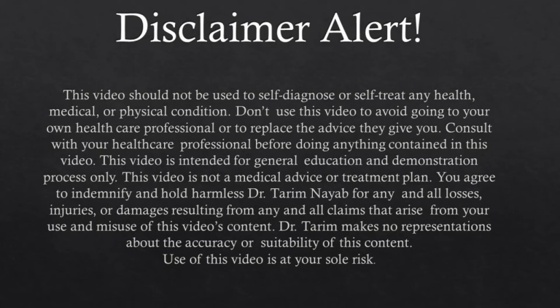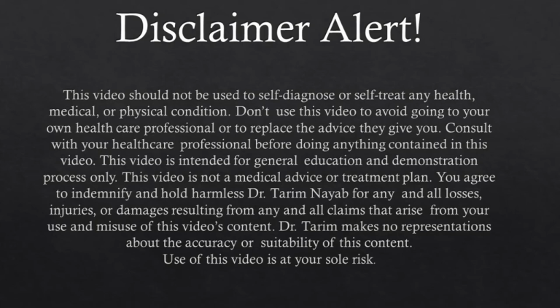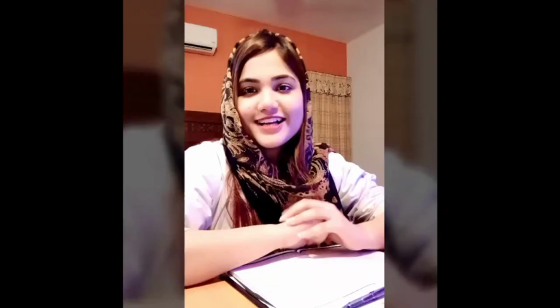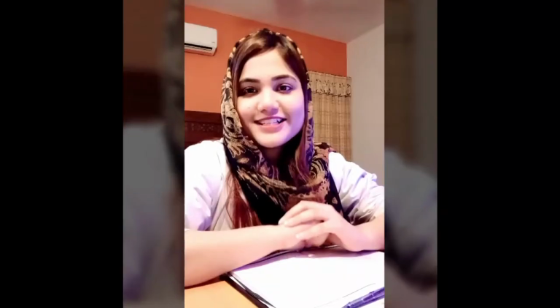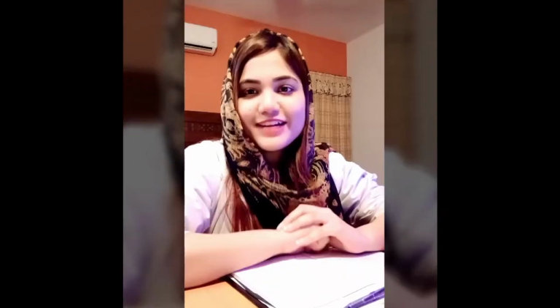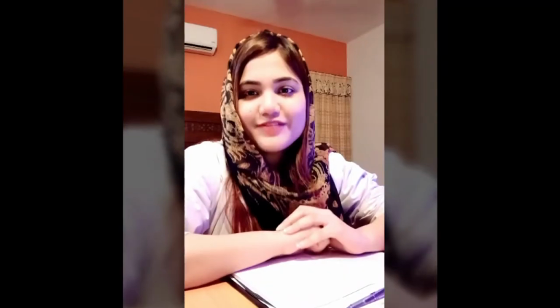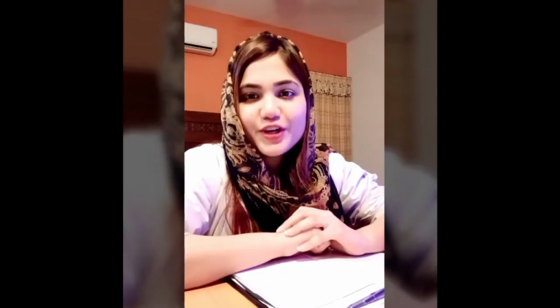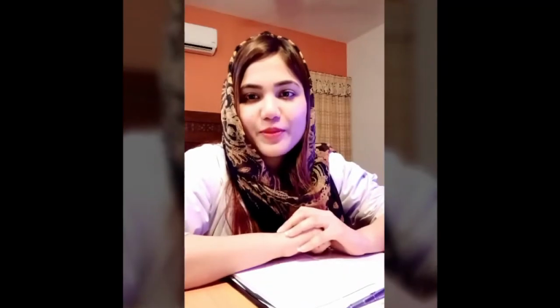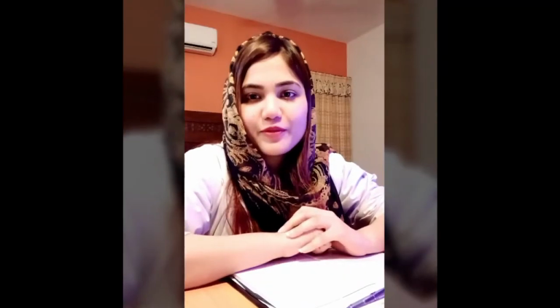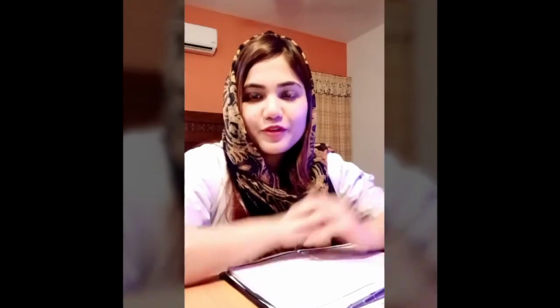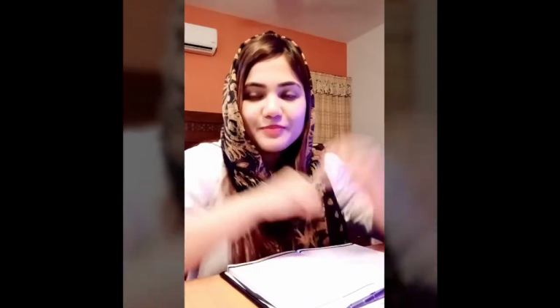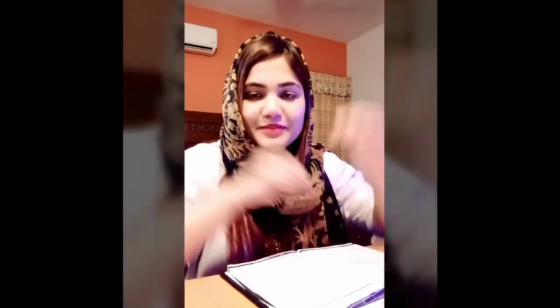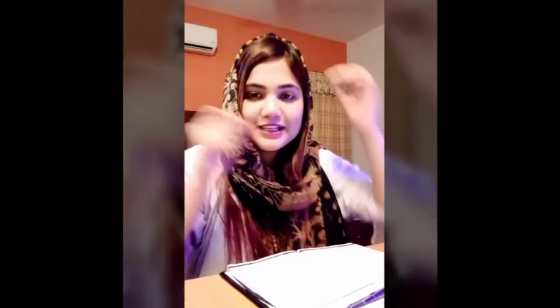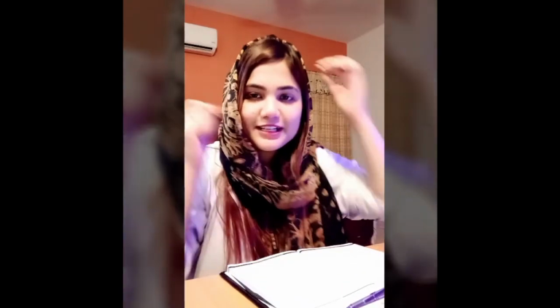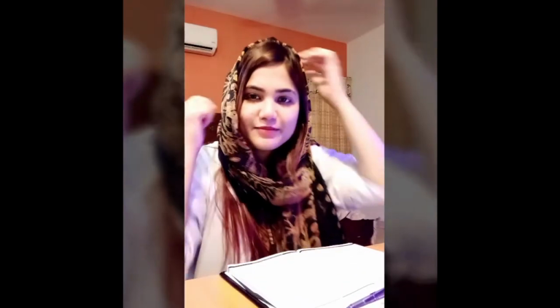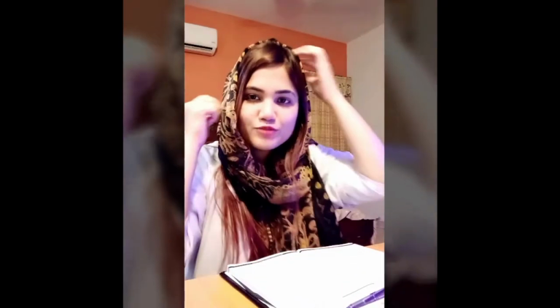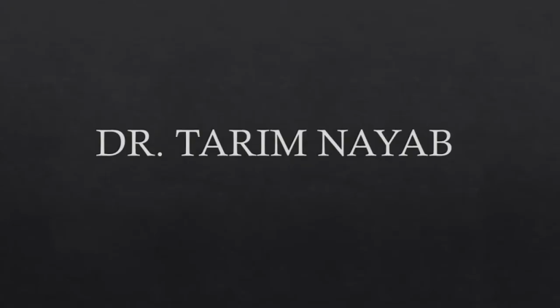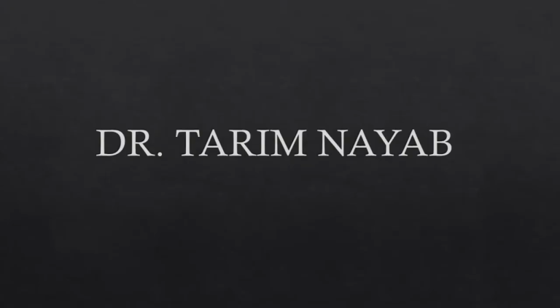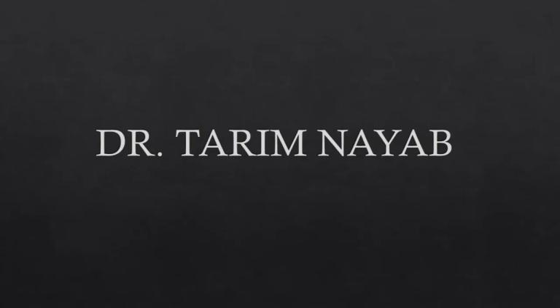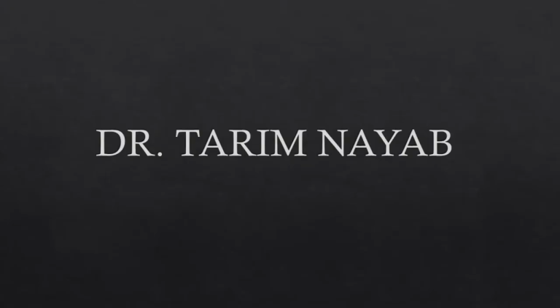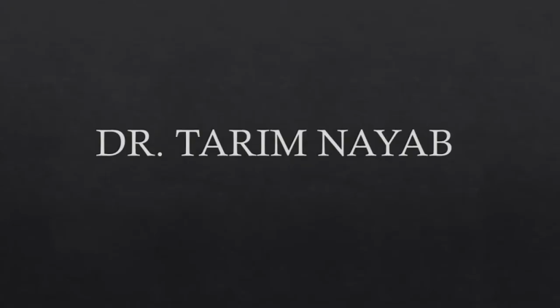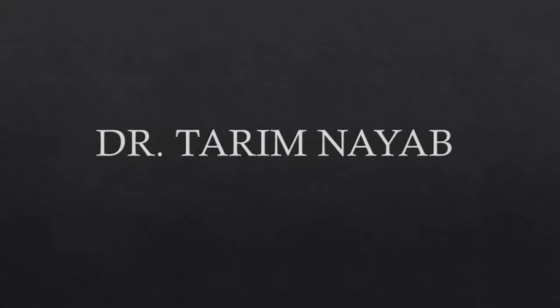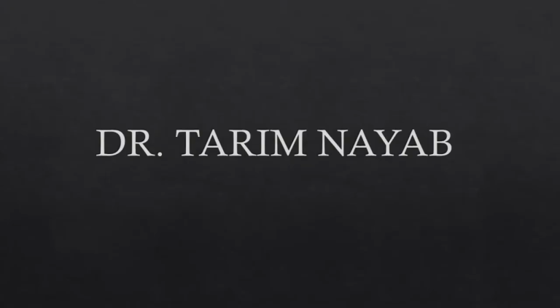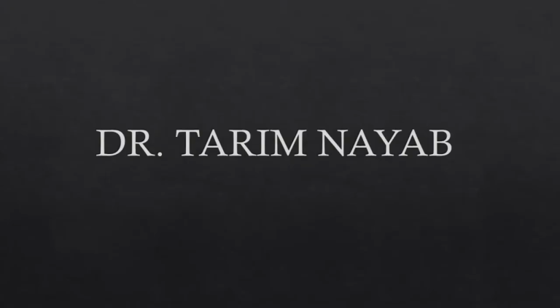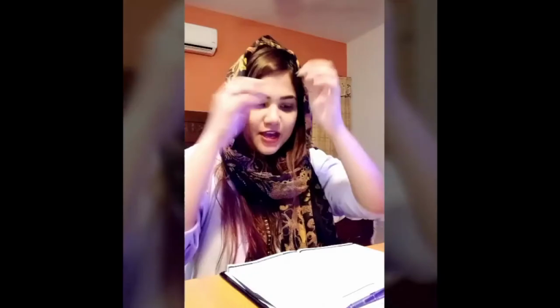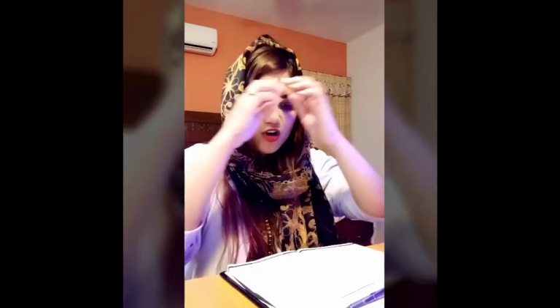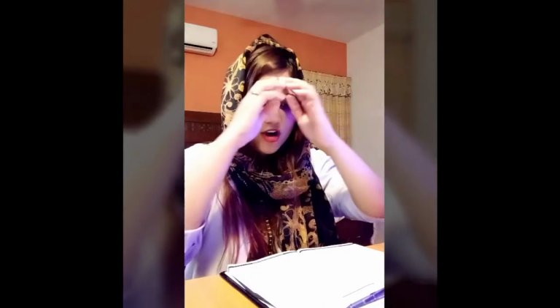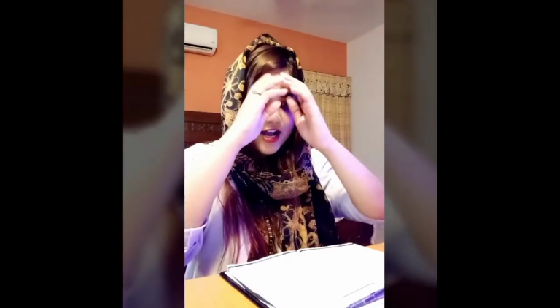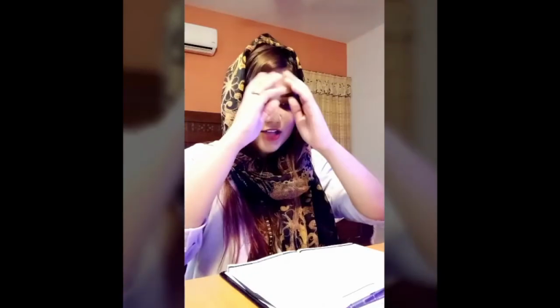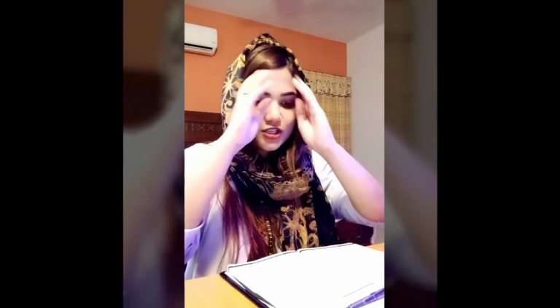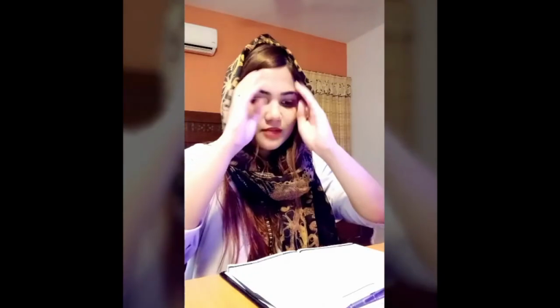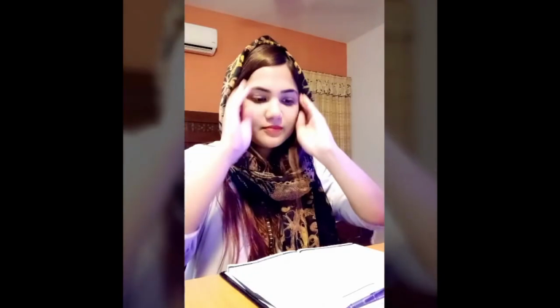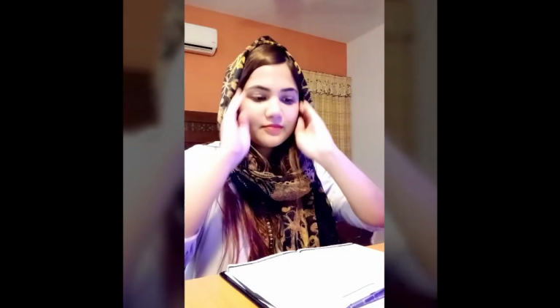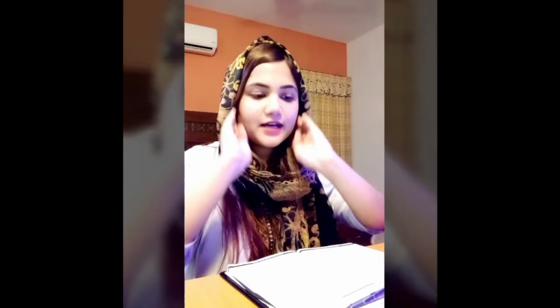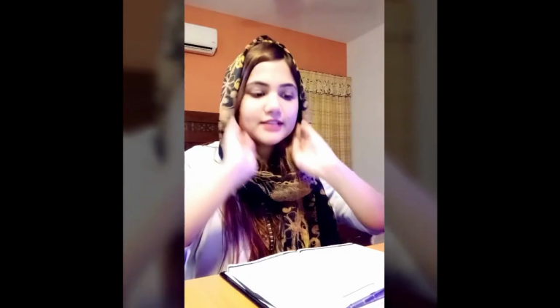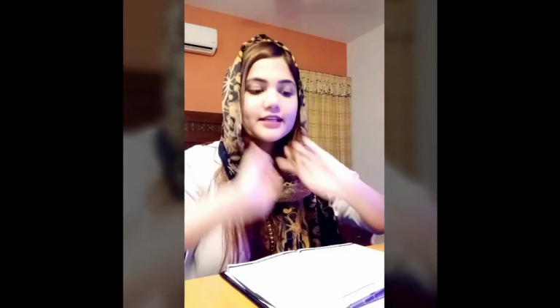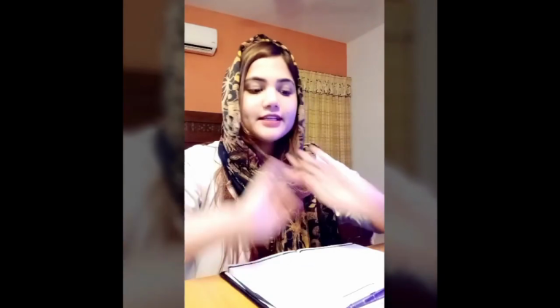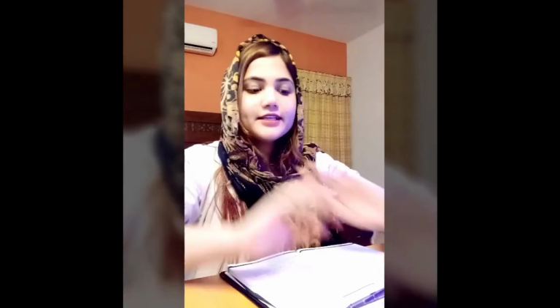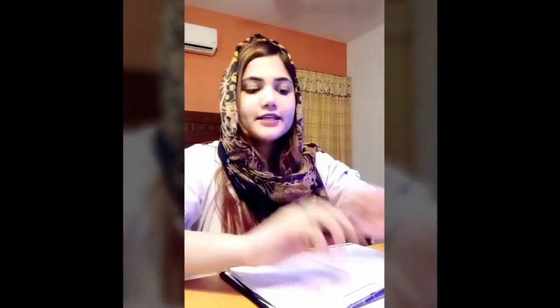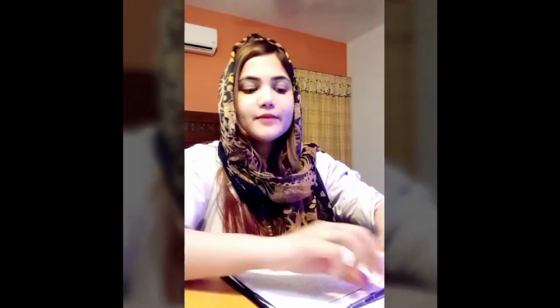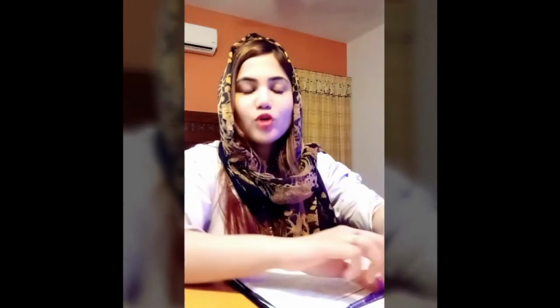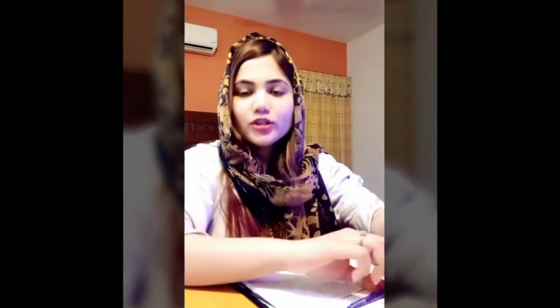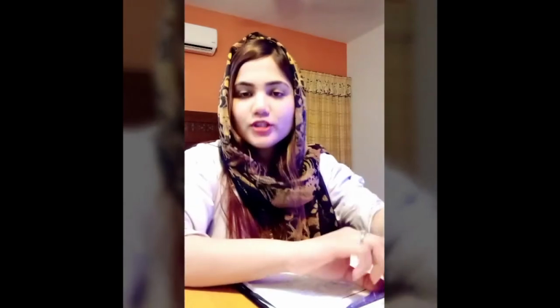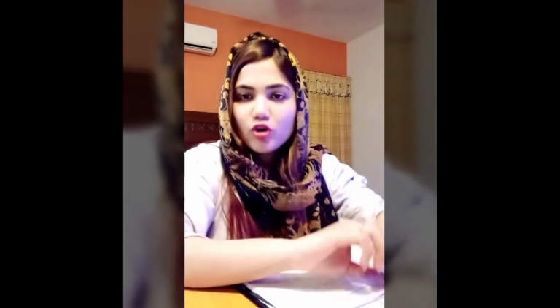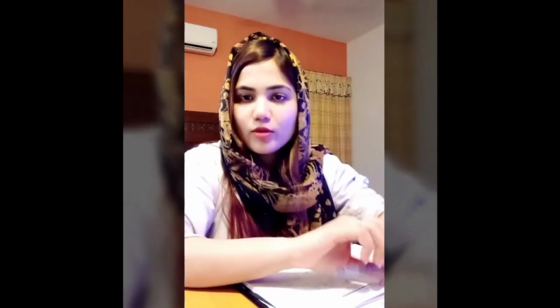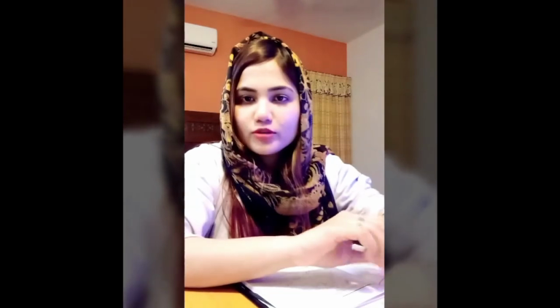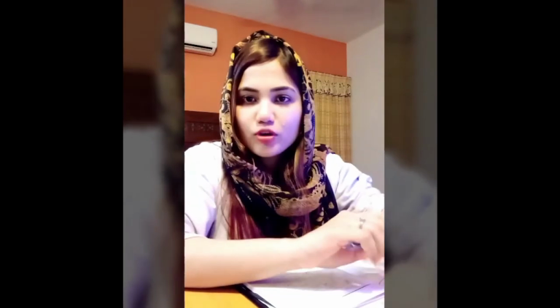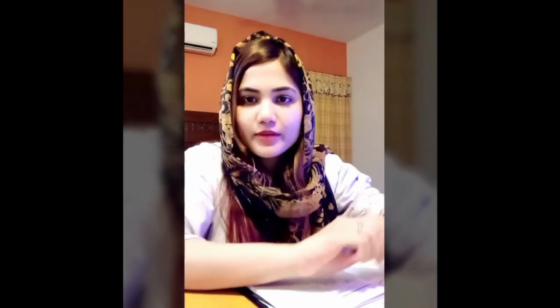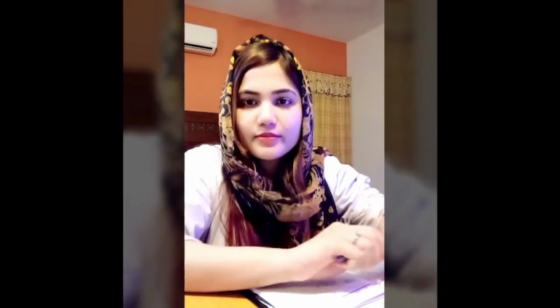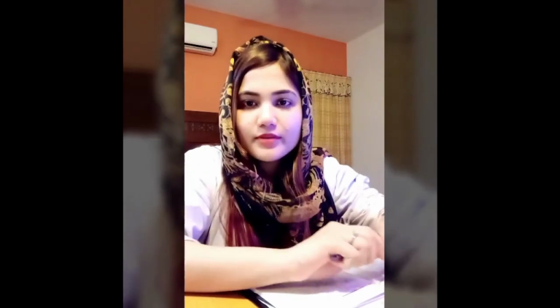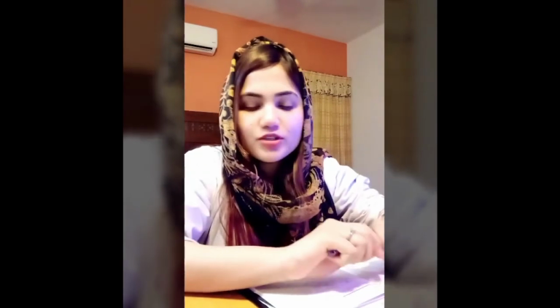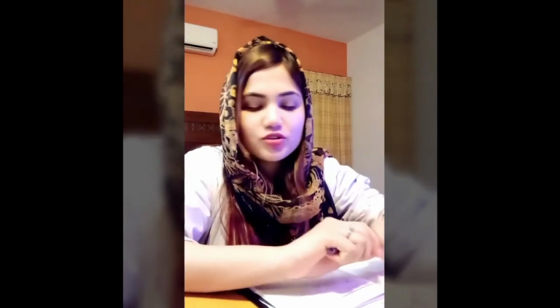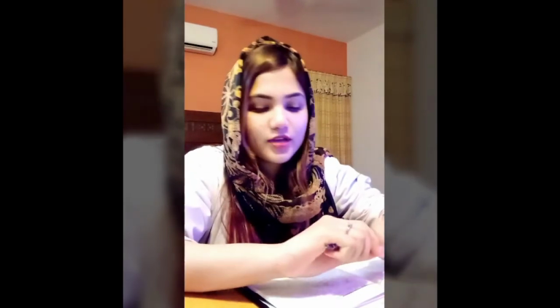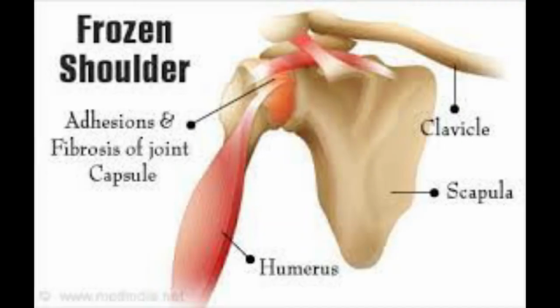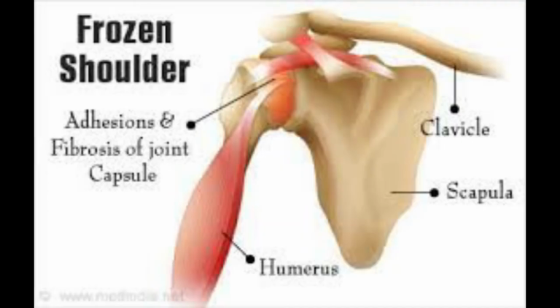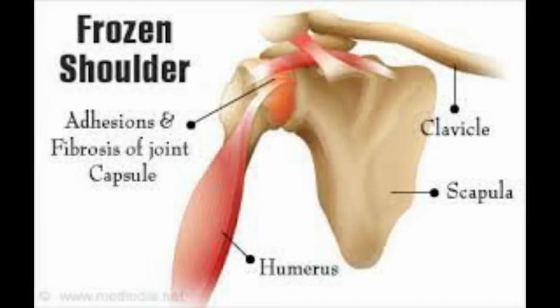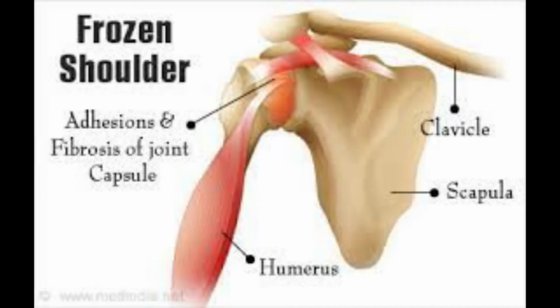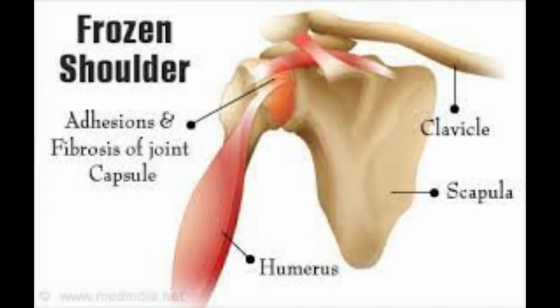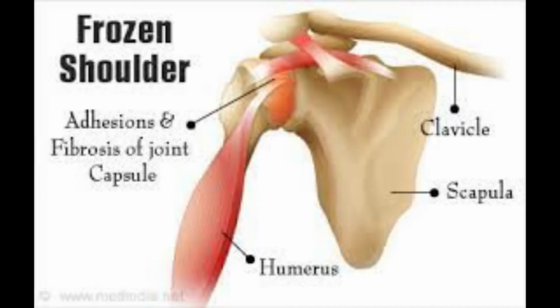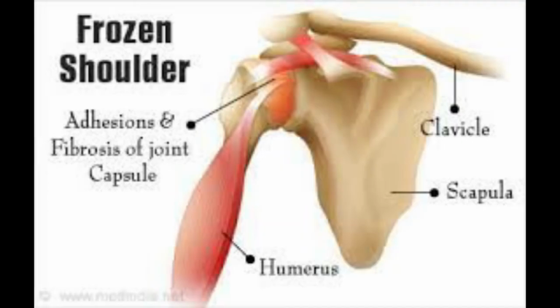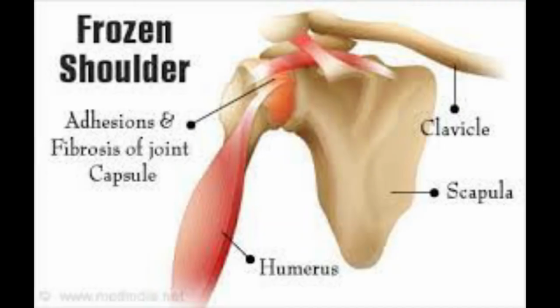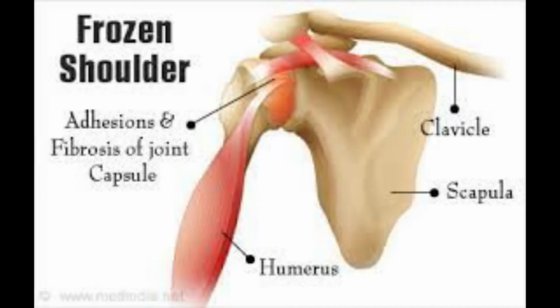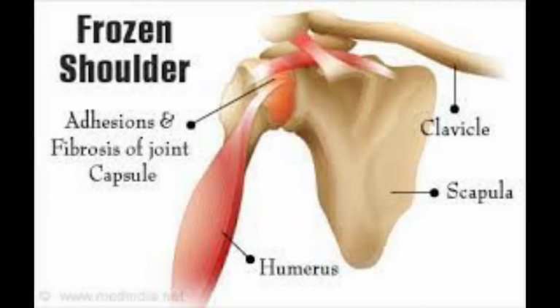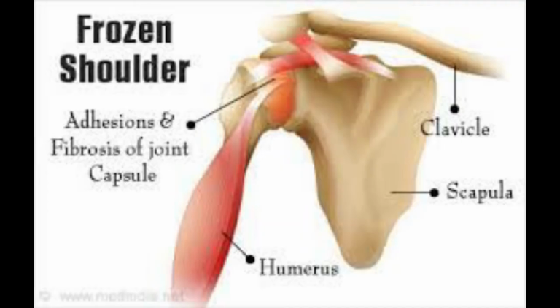Hello everyone, my name is Dr. Tarim Nayab and today we will talk about a very common topic which is frozen shoulder.